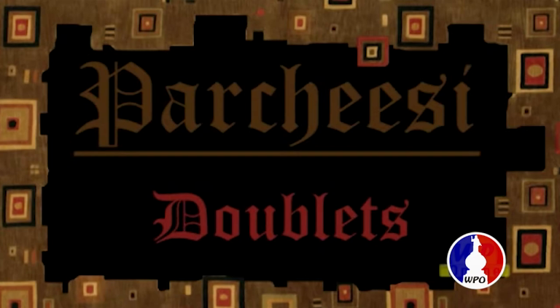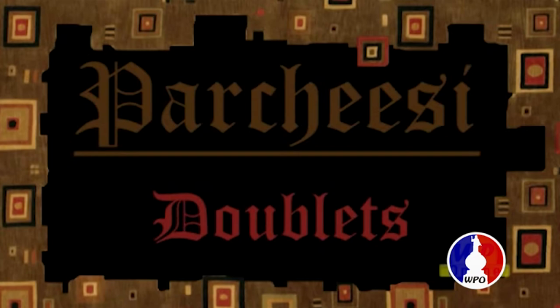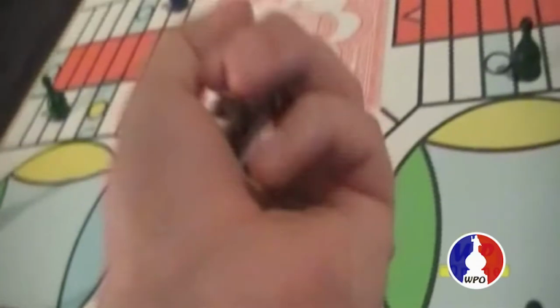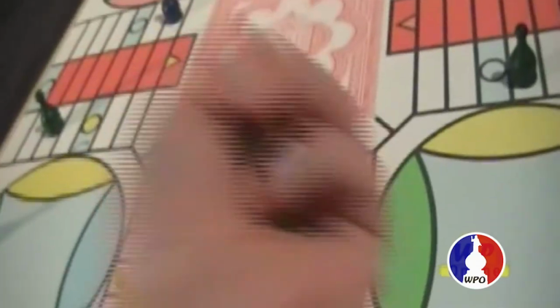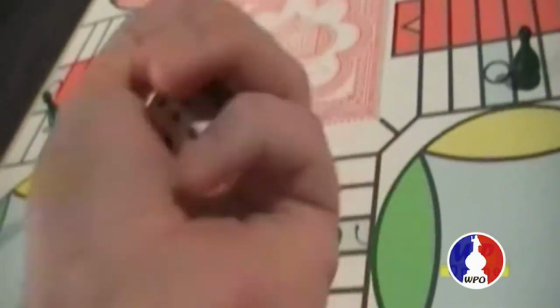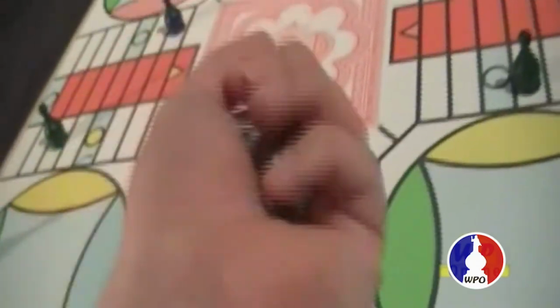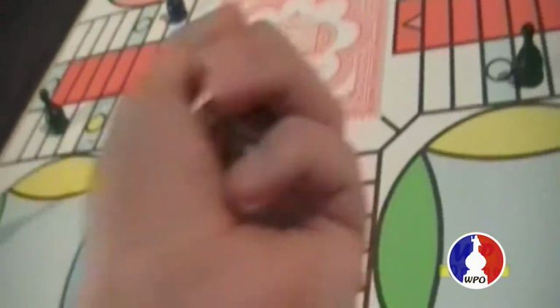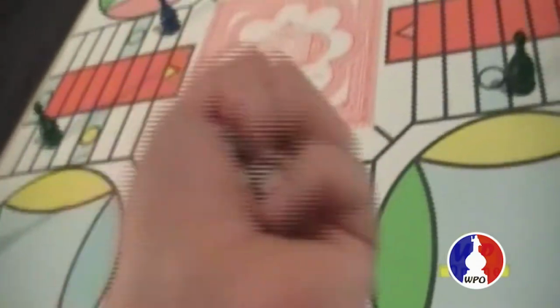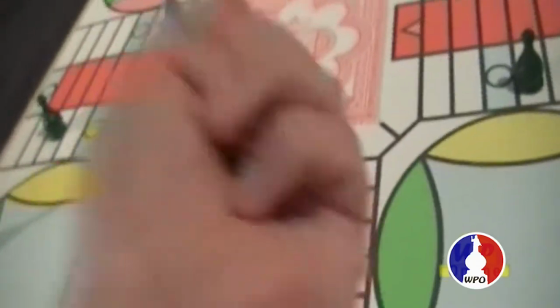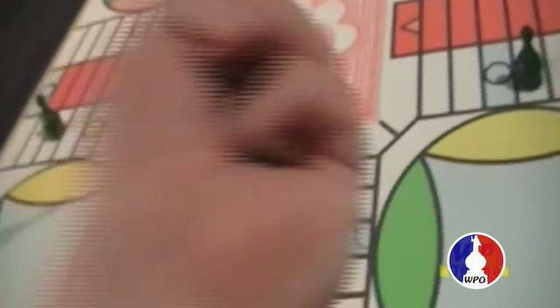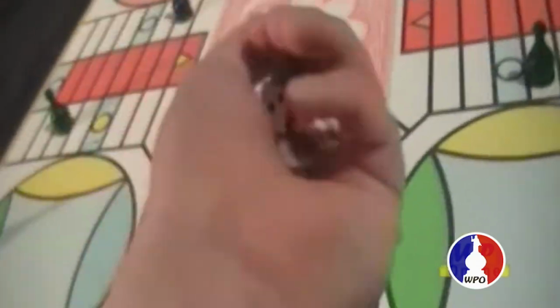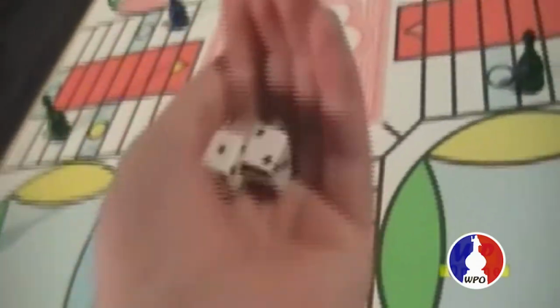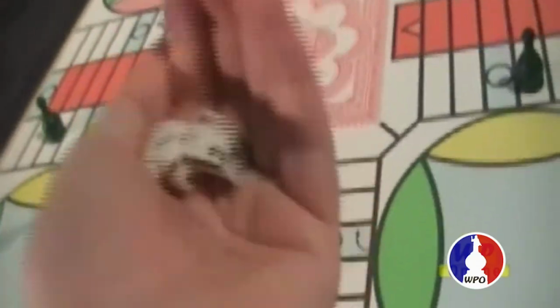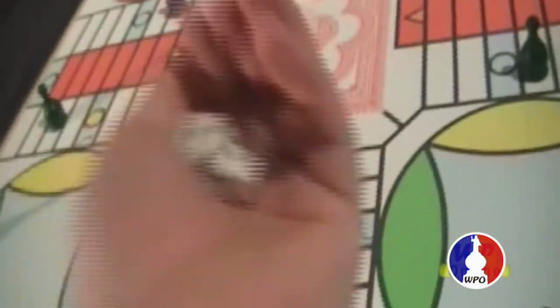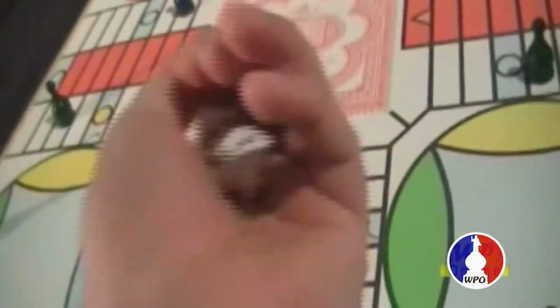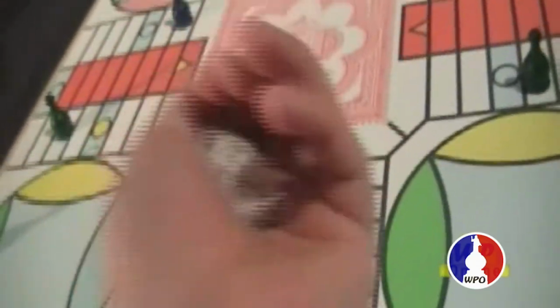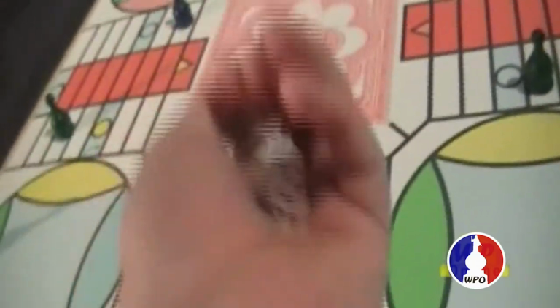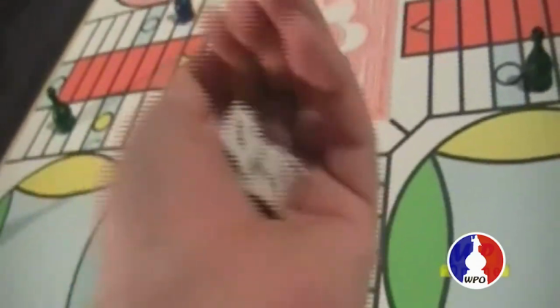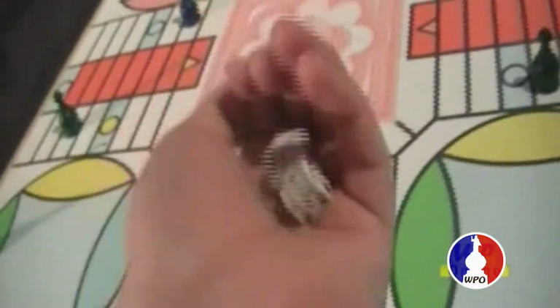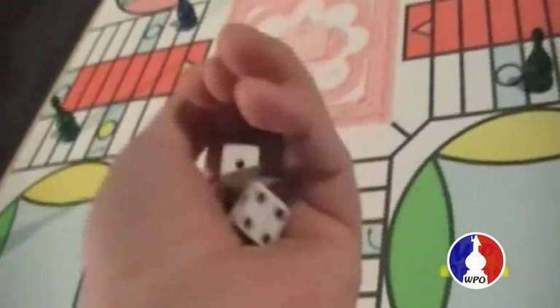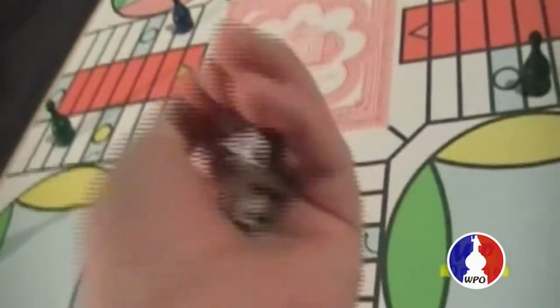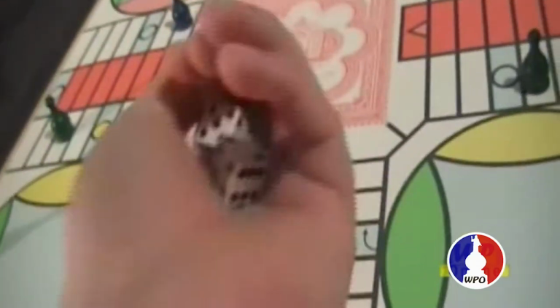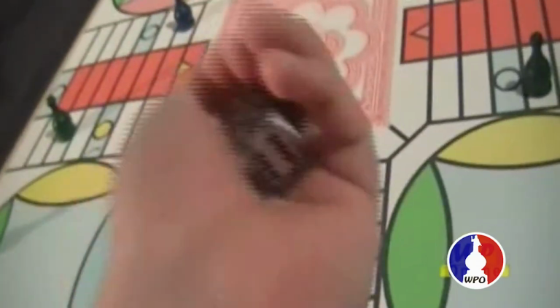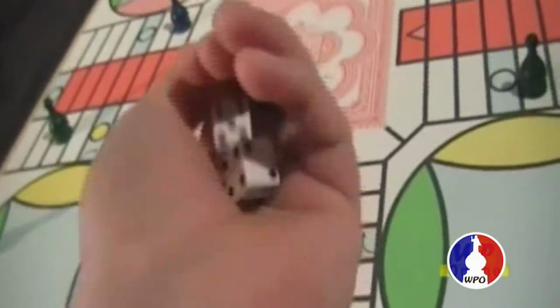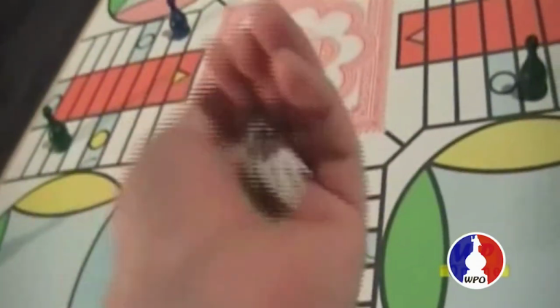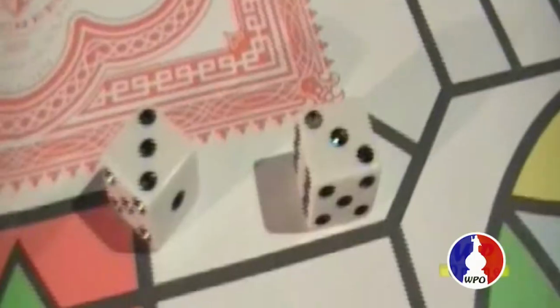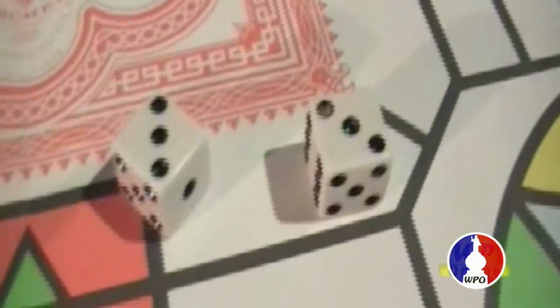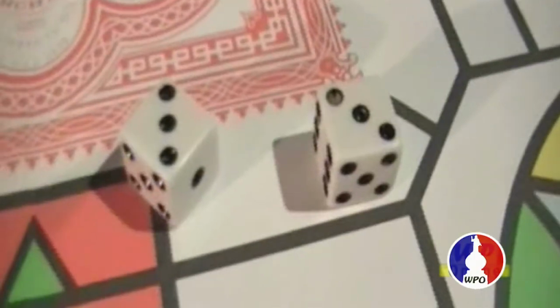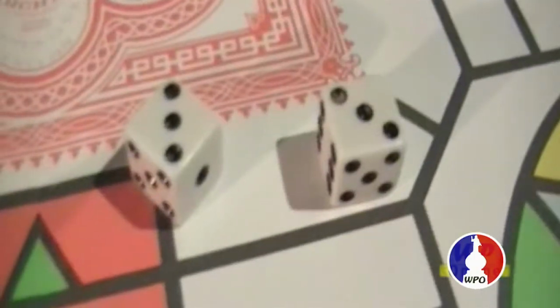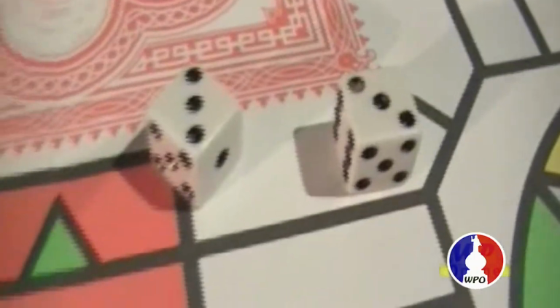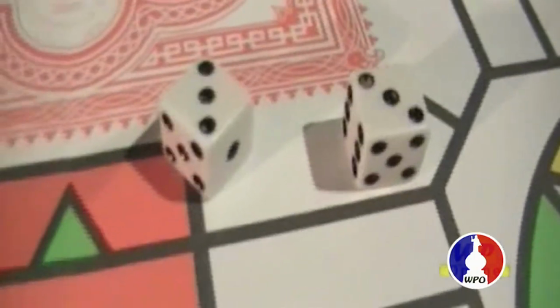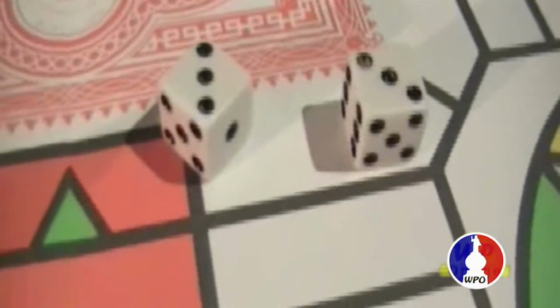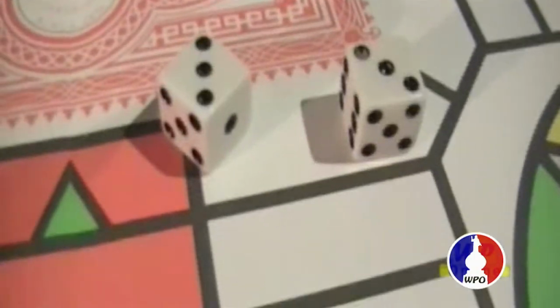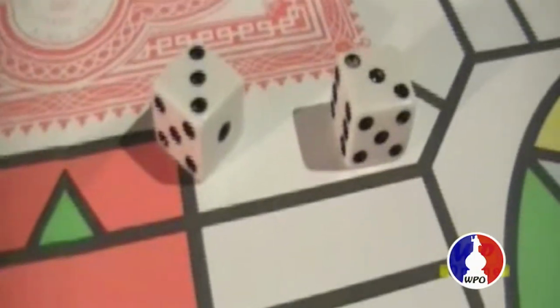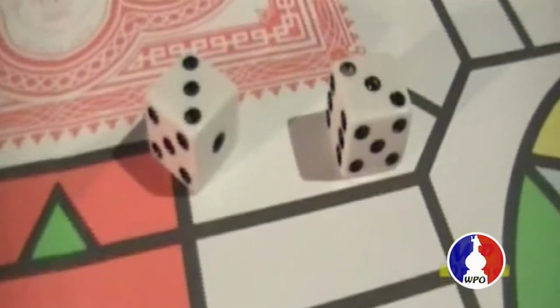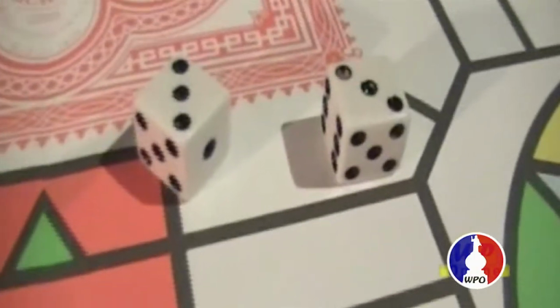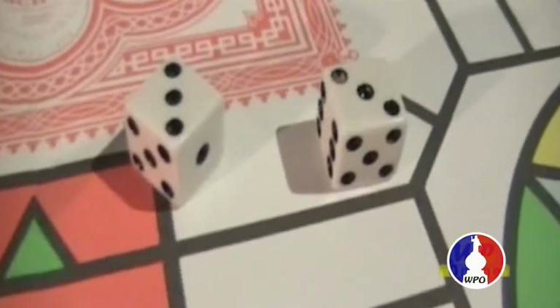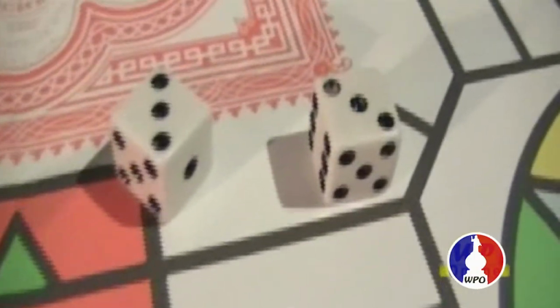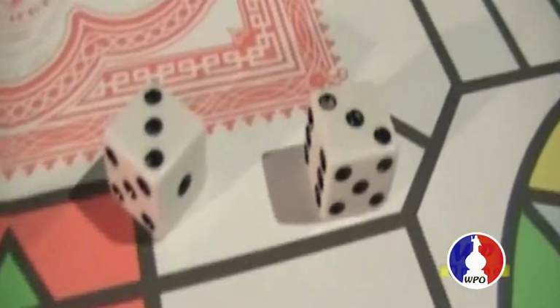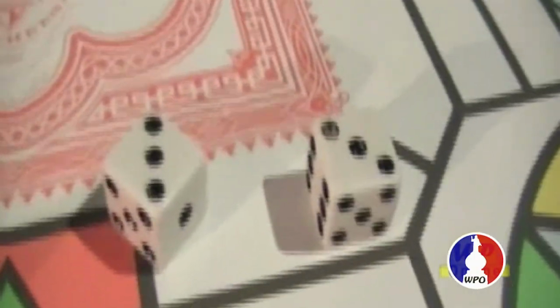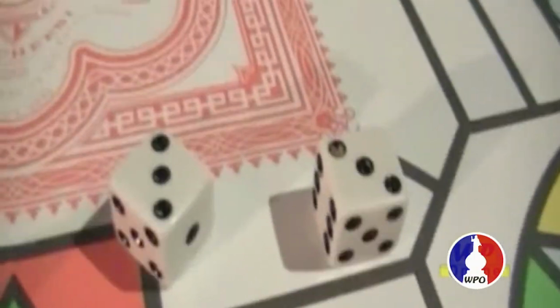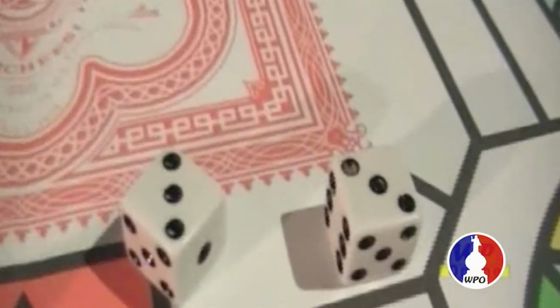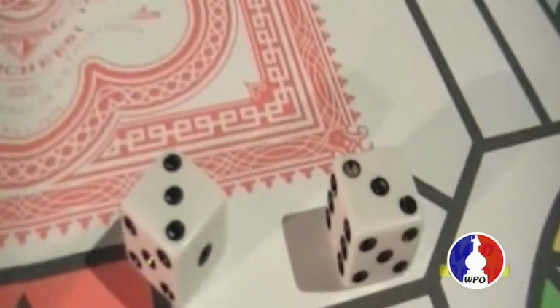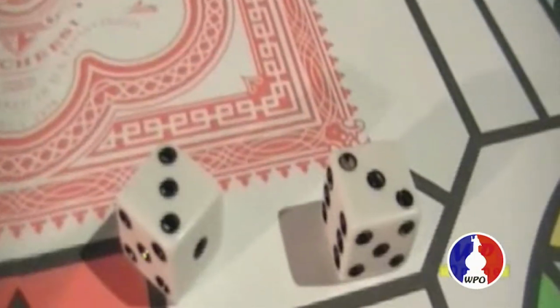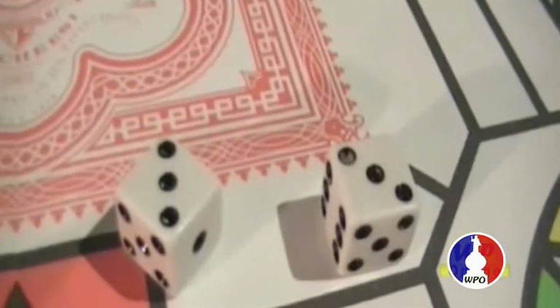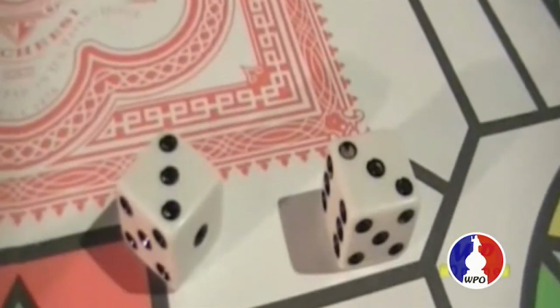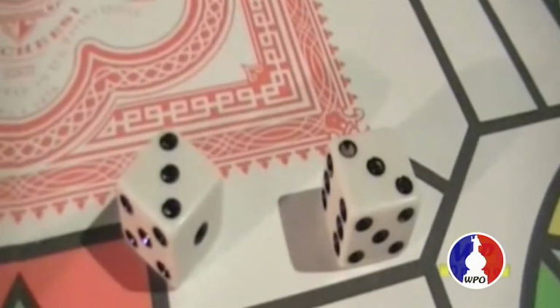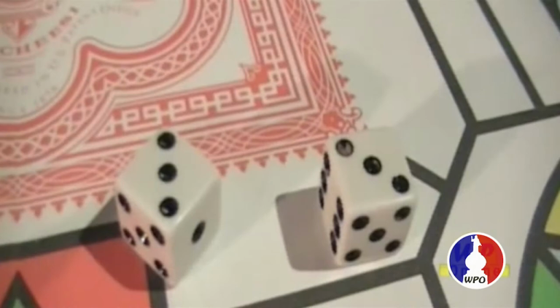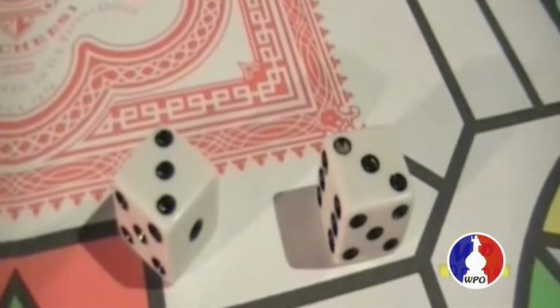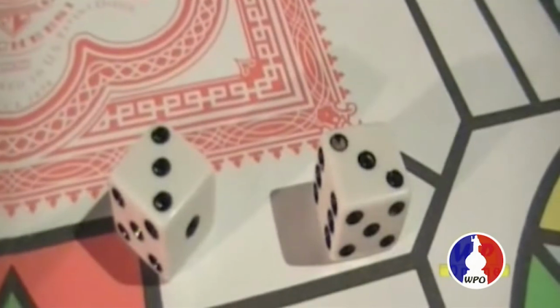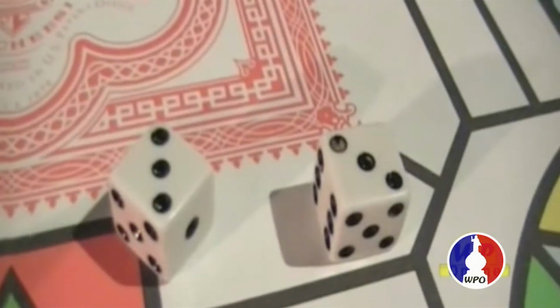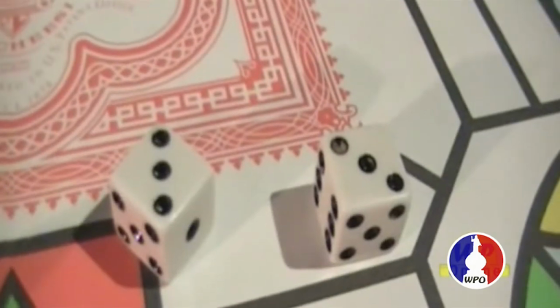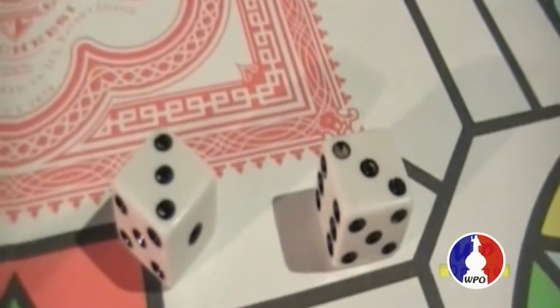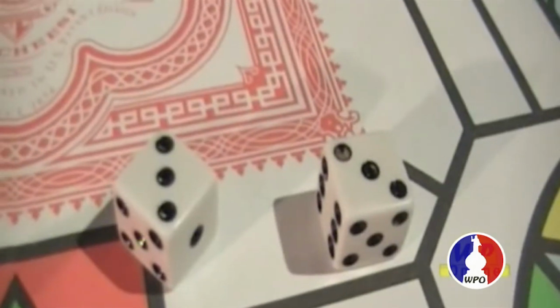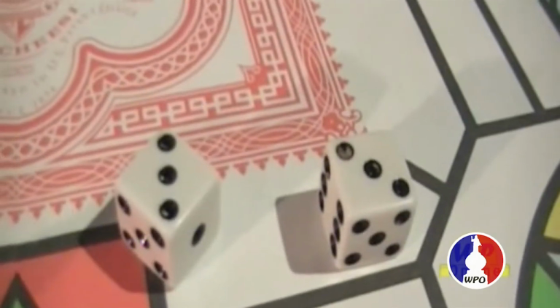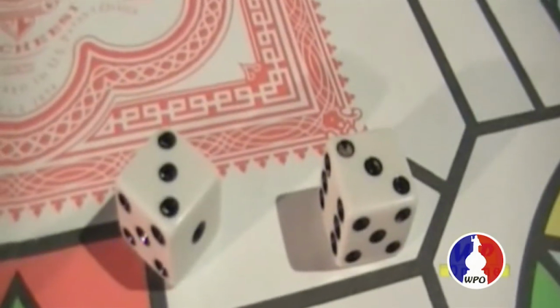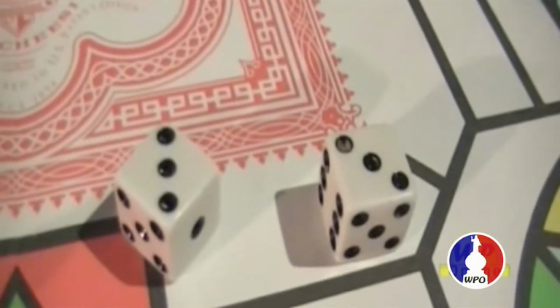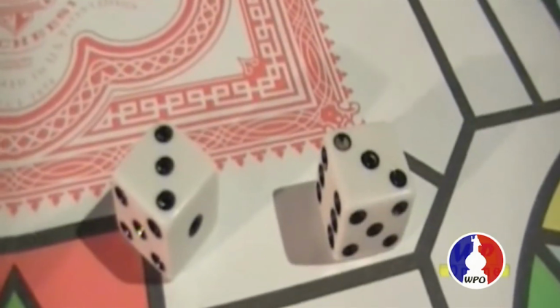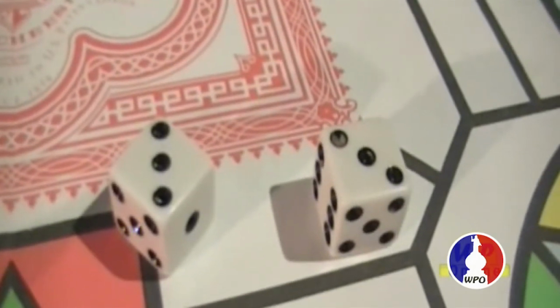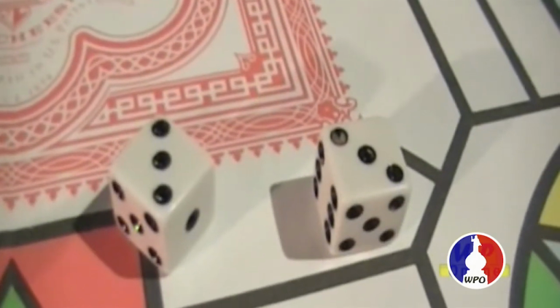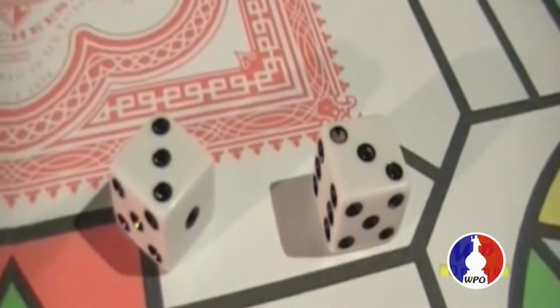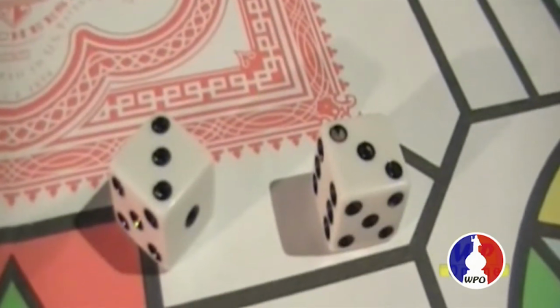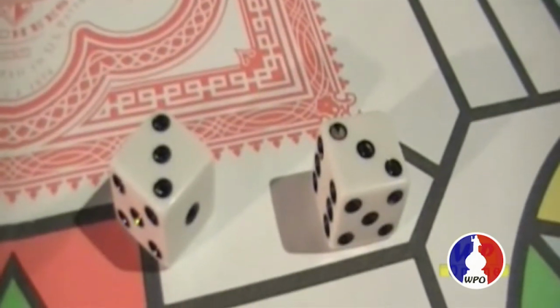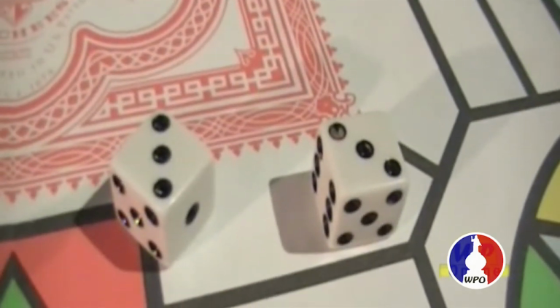A roll of matching dice is called a doublet. It entitles the player to another roll.